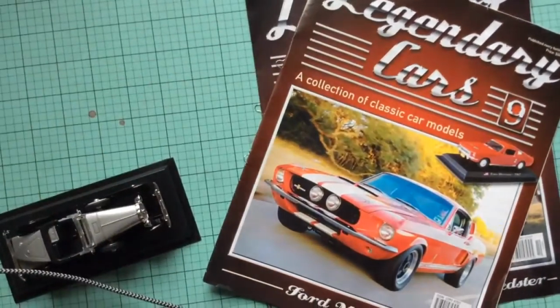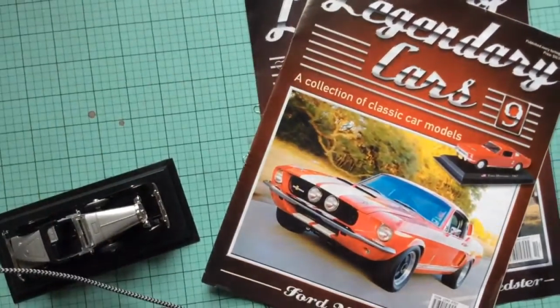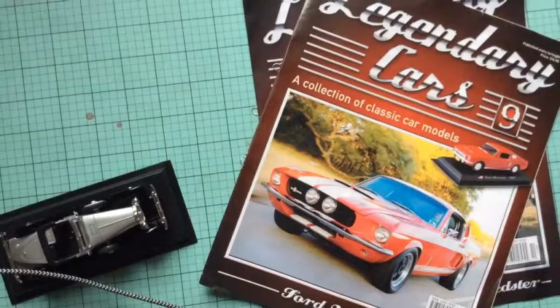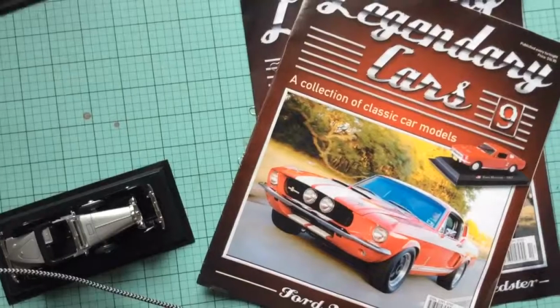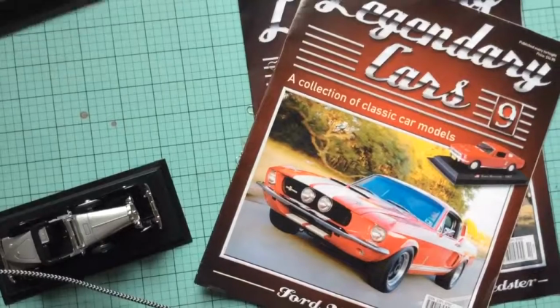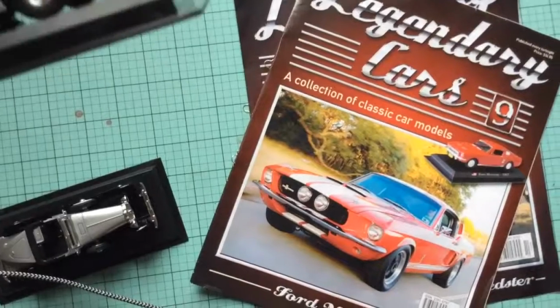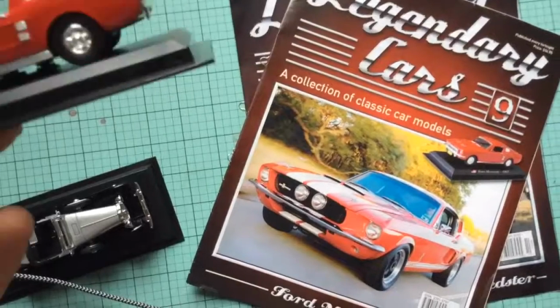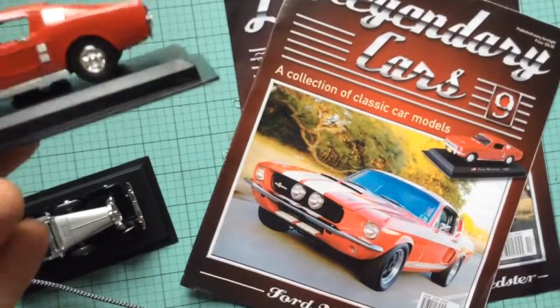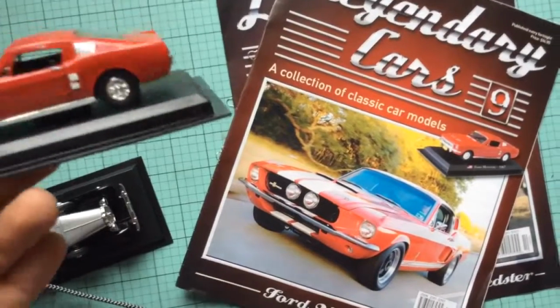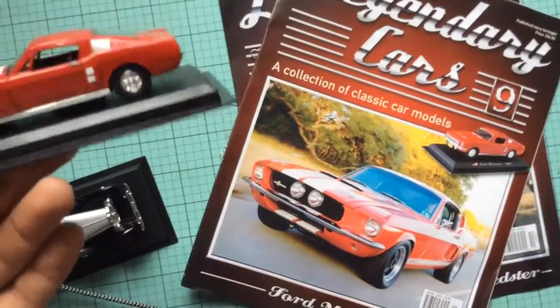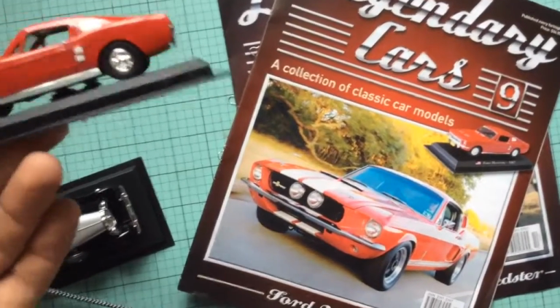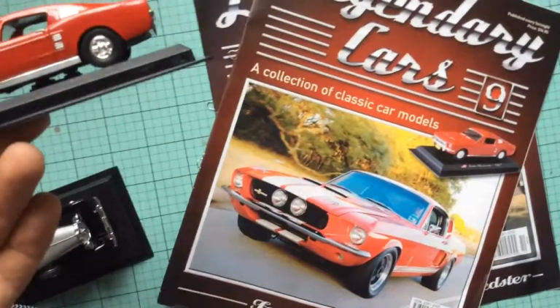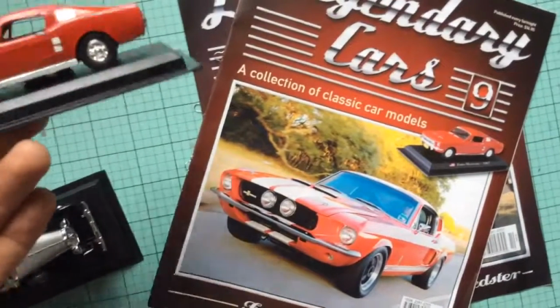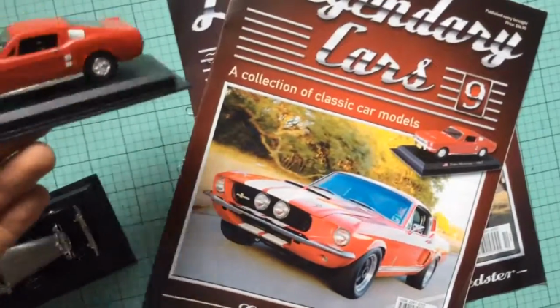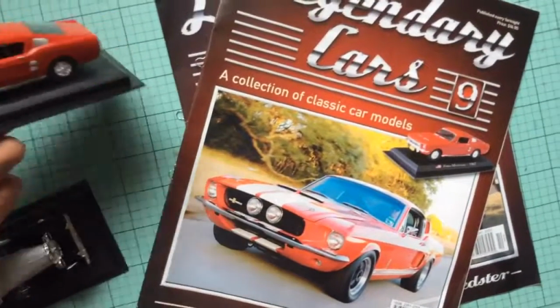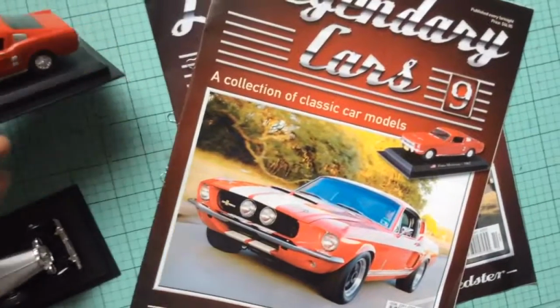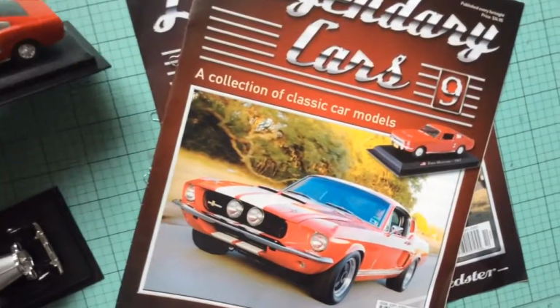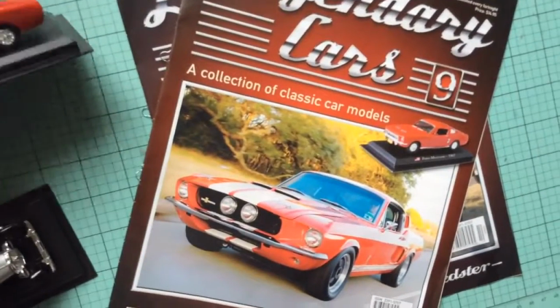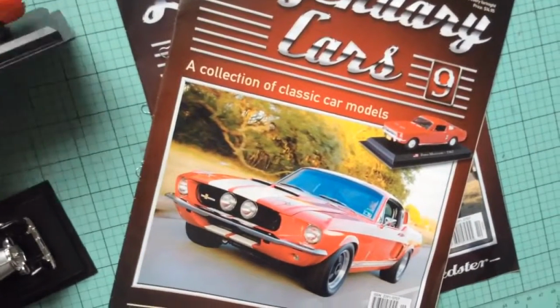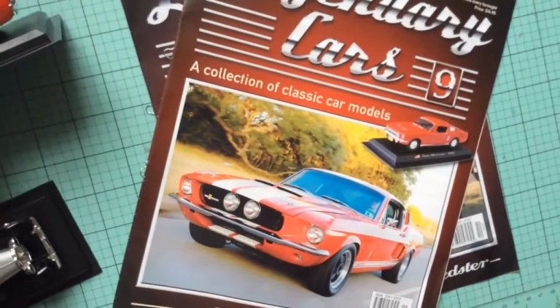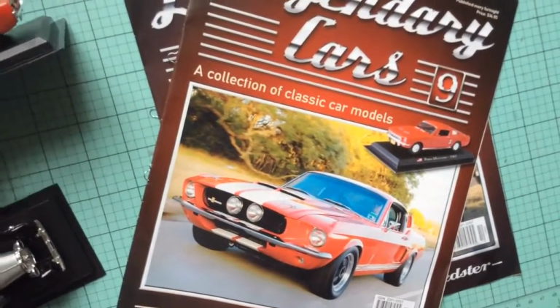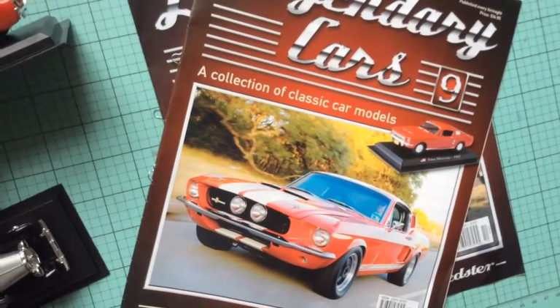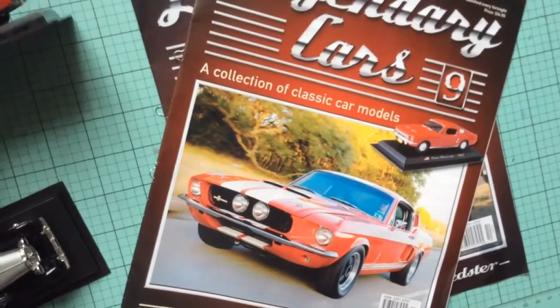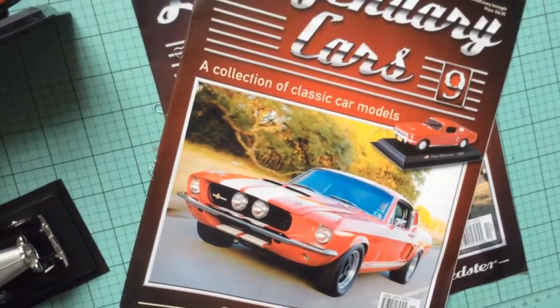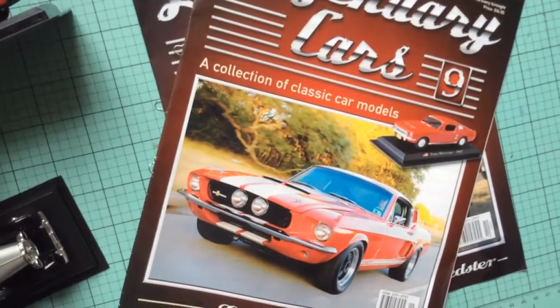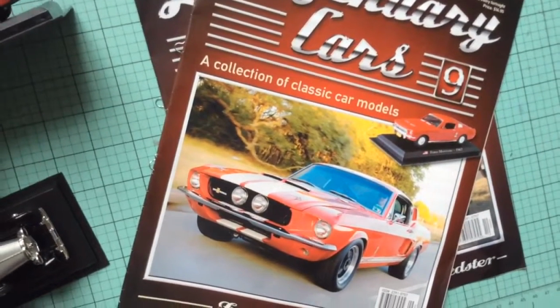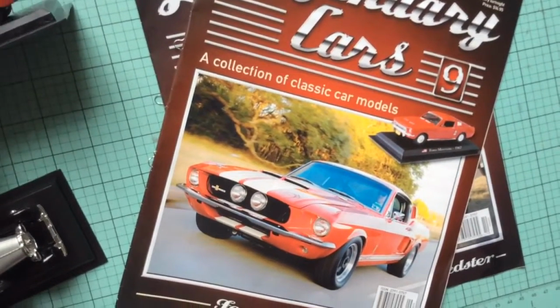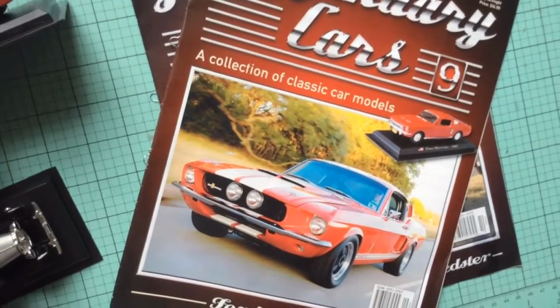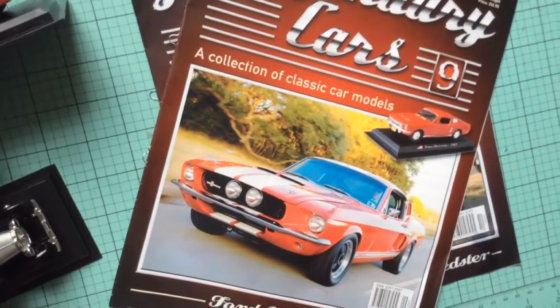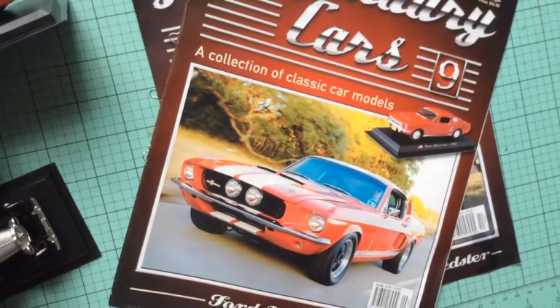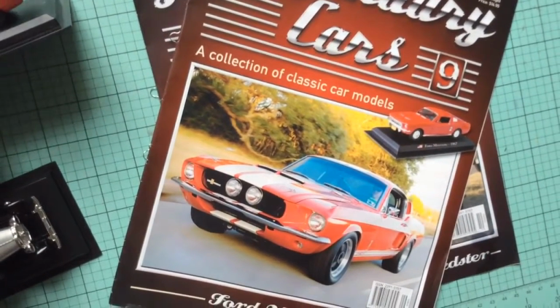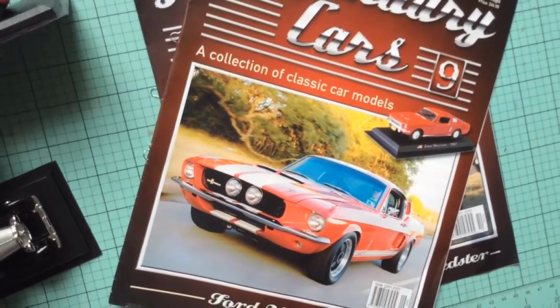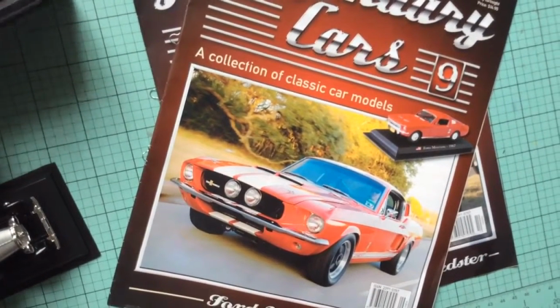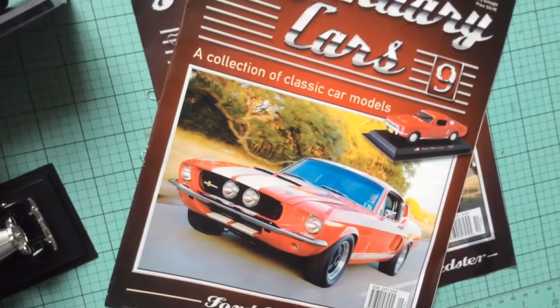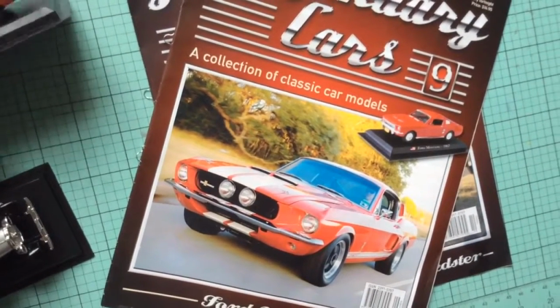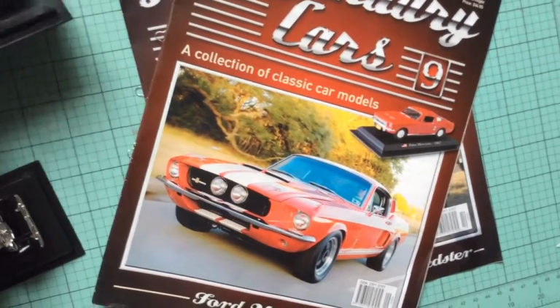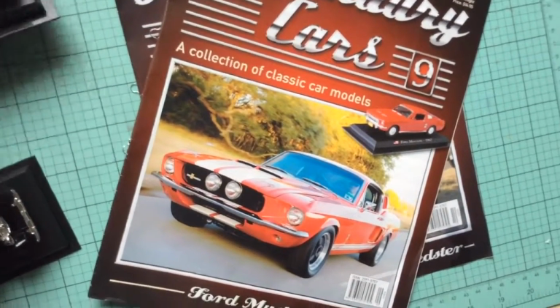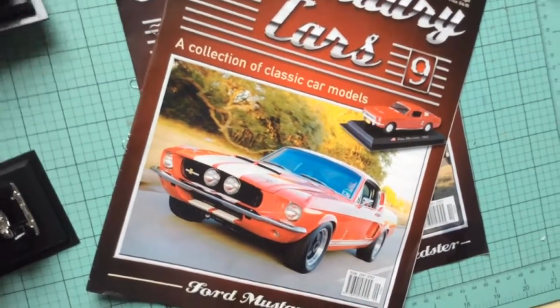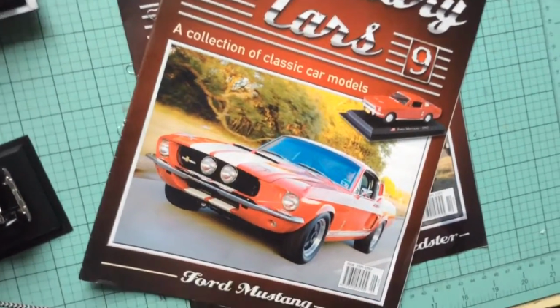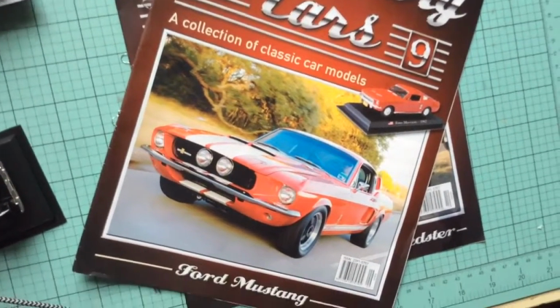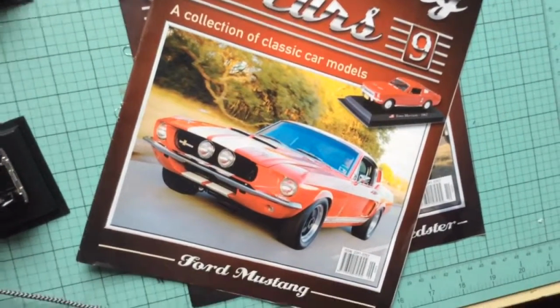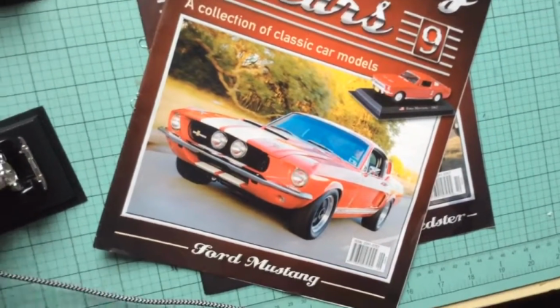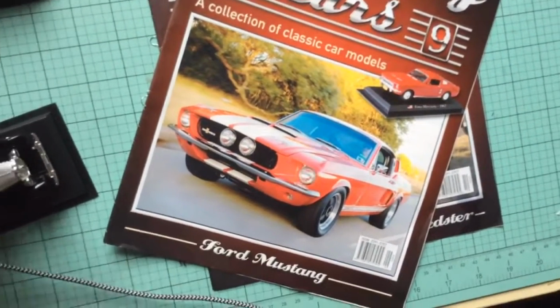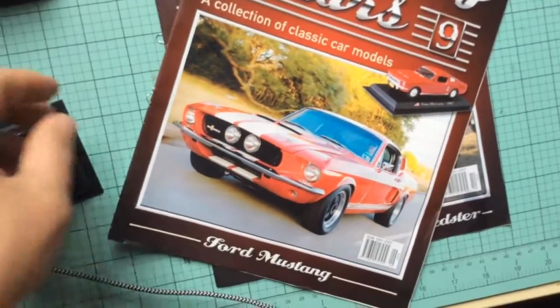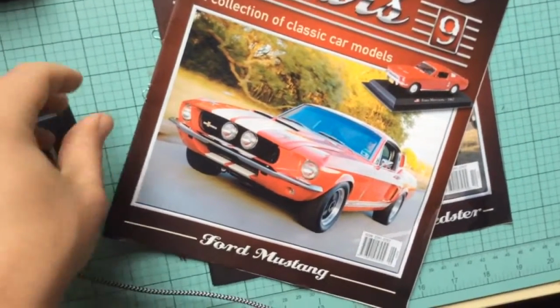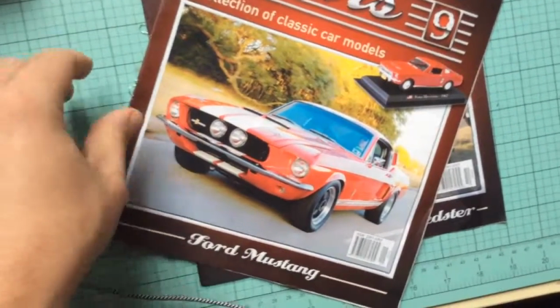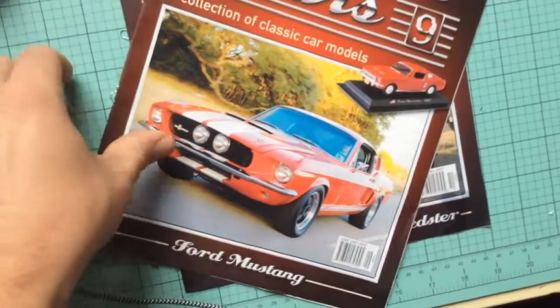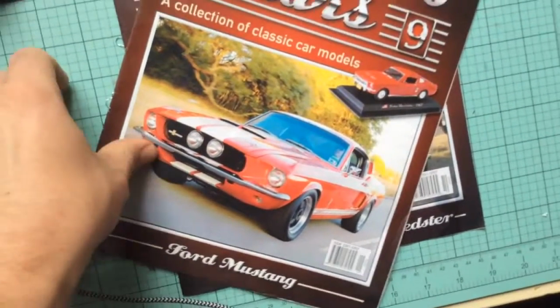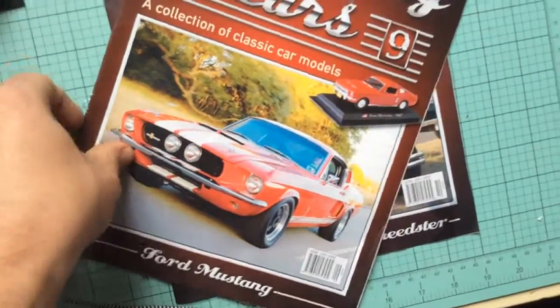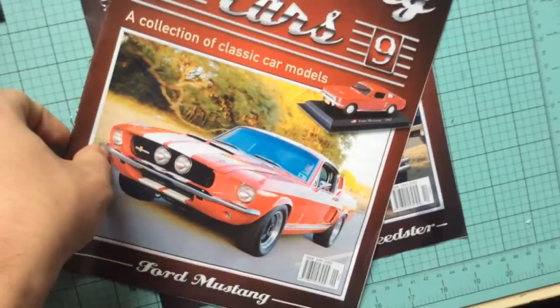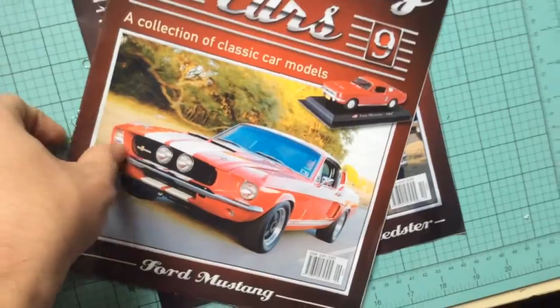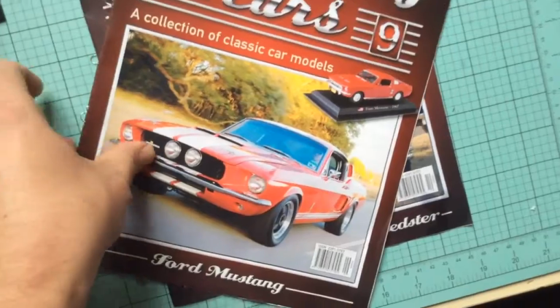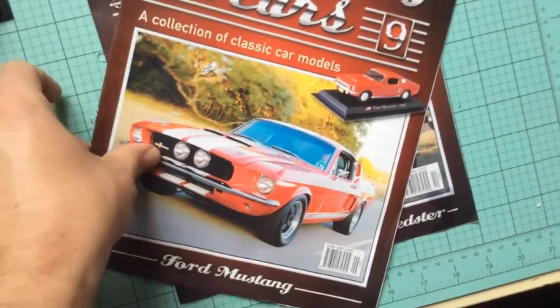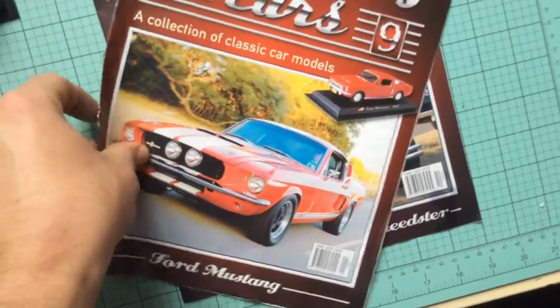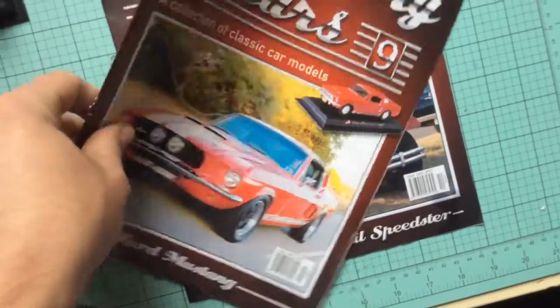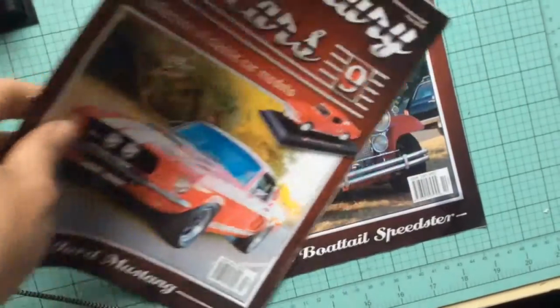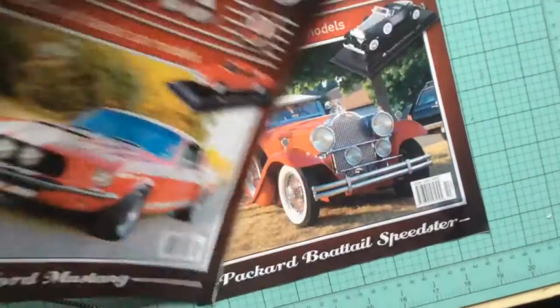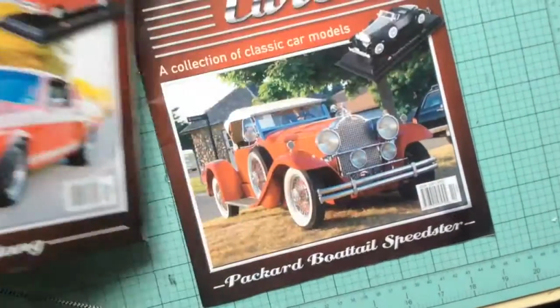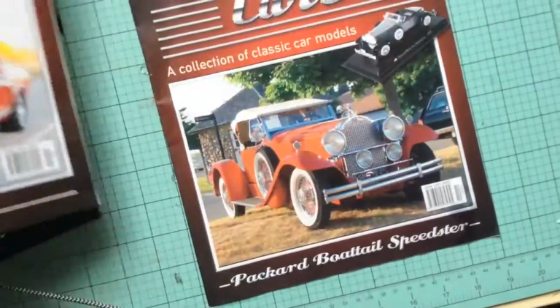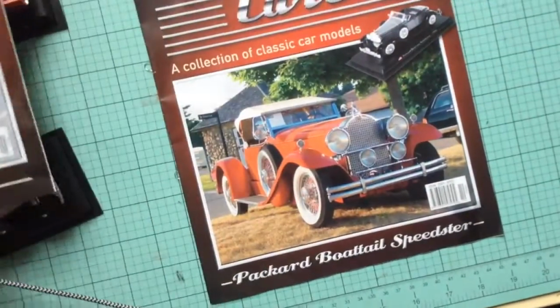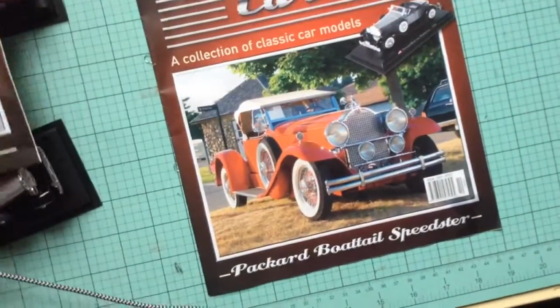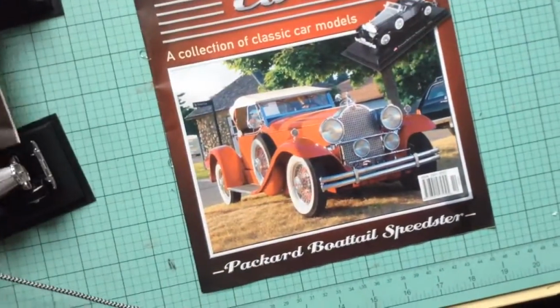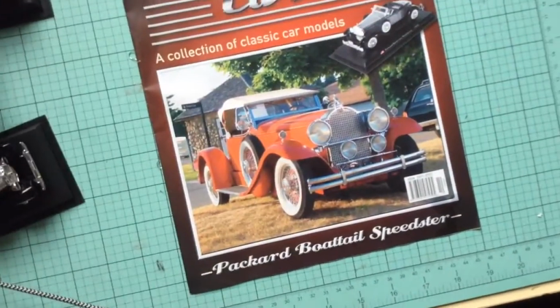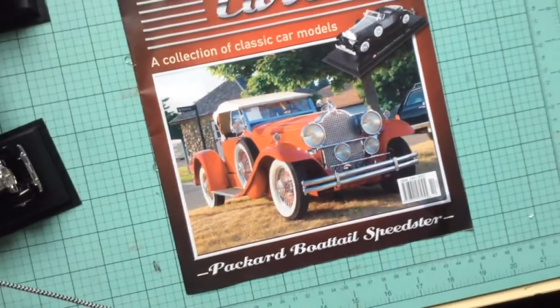So that's the model. The doors don't open, nothing like that. Wheels turn. All right, so we'll look at issue number 10.